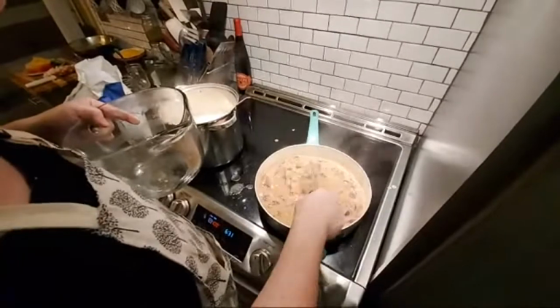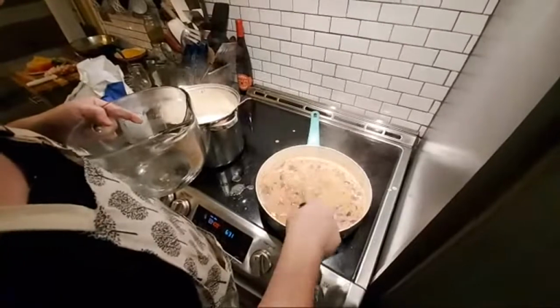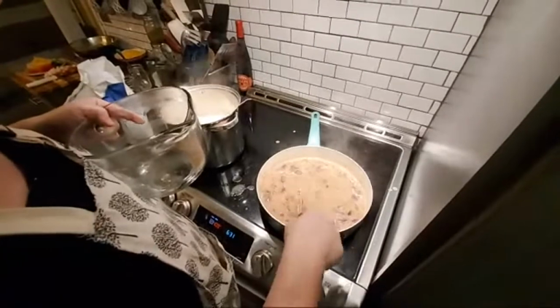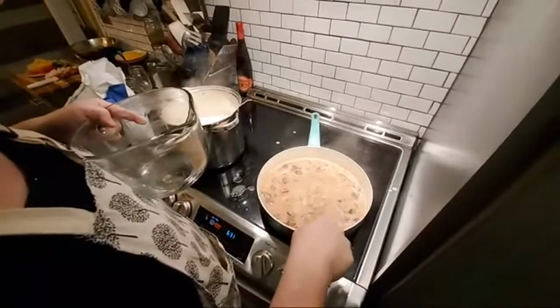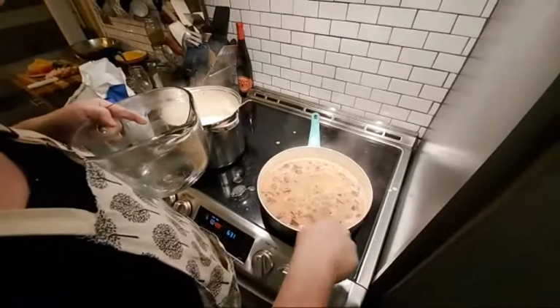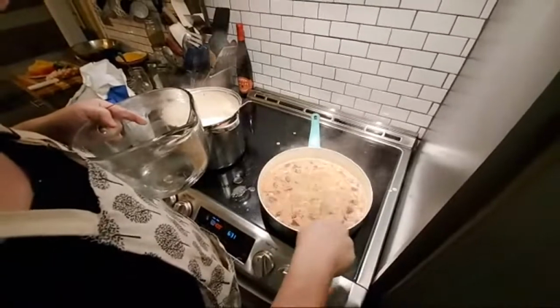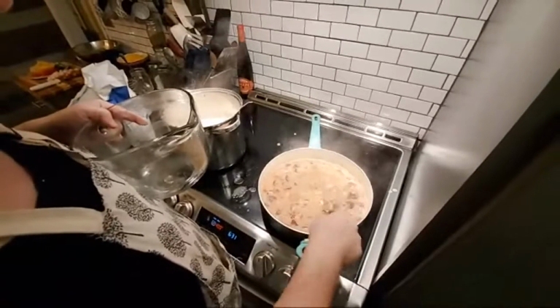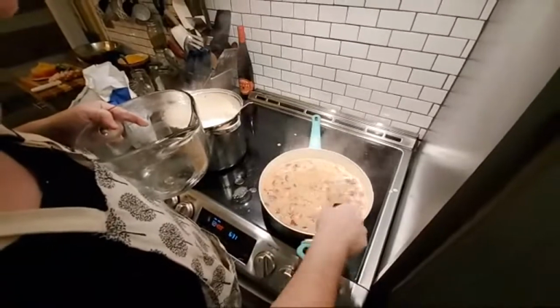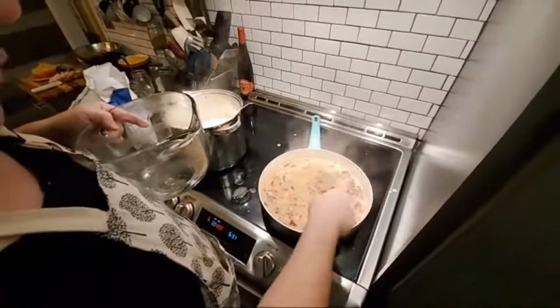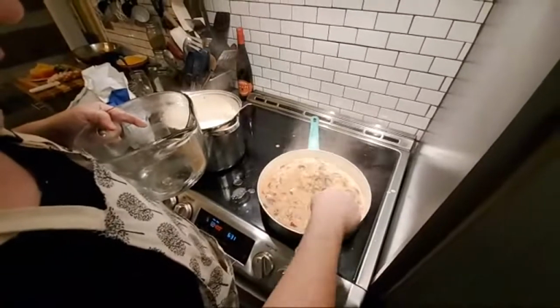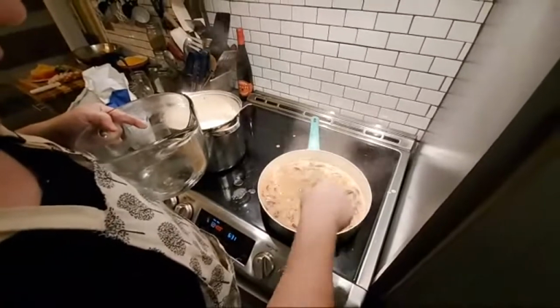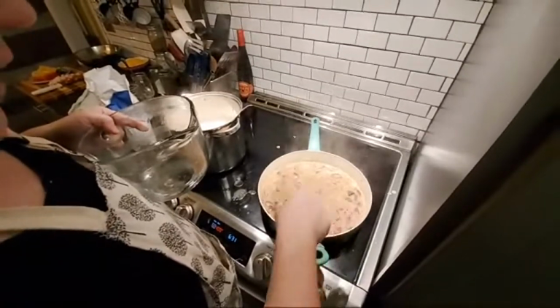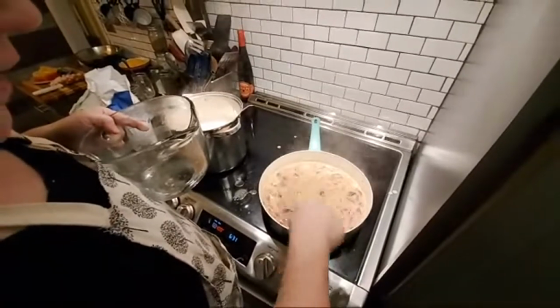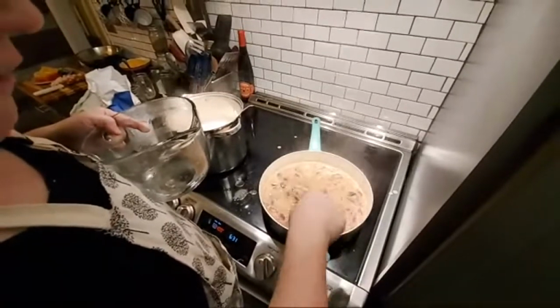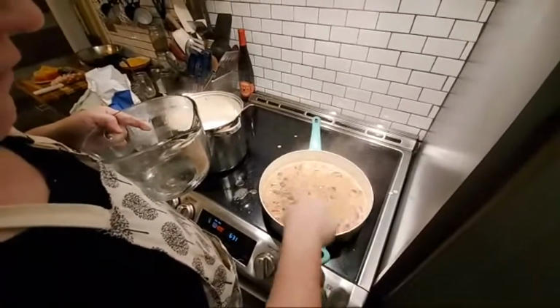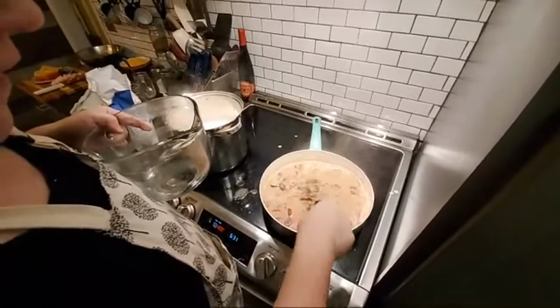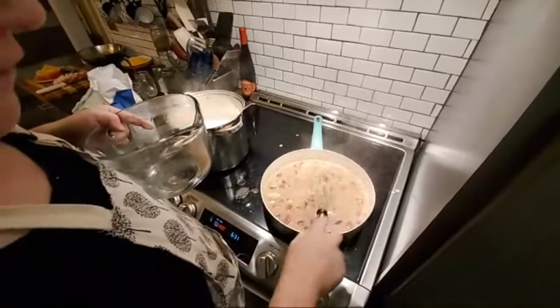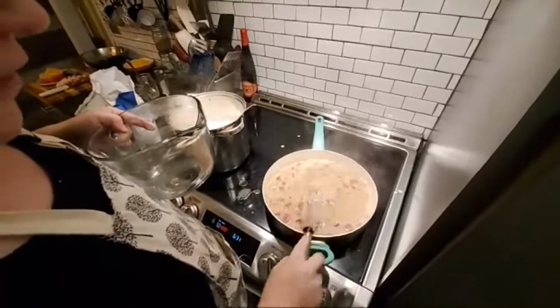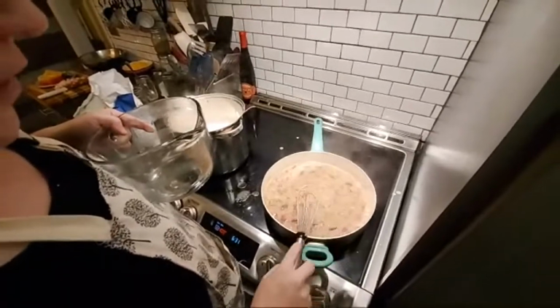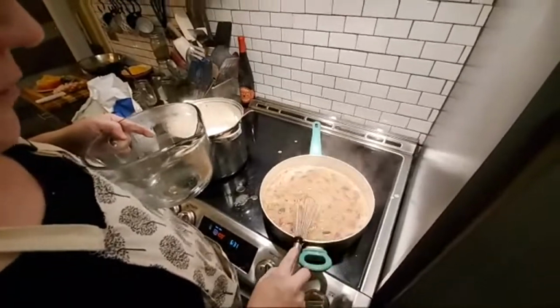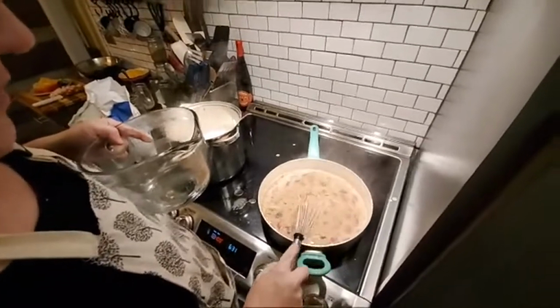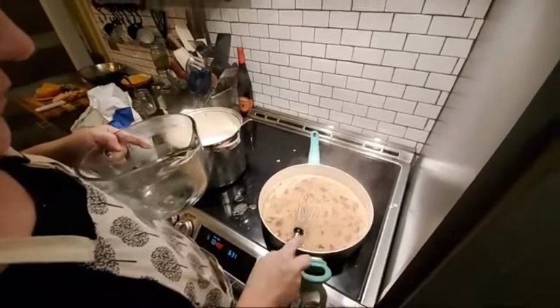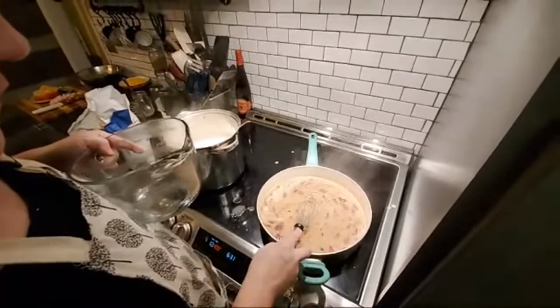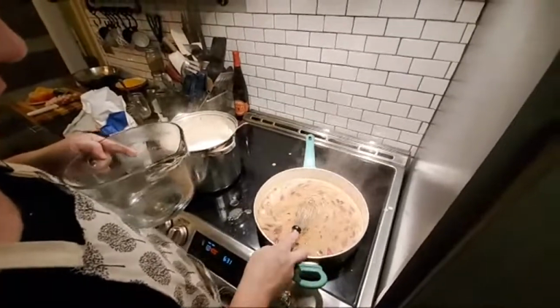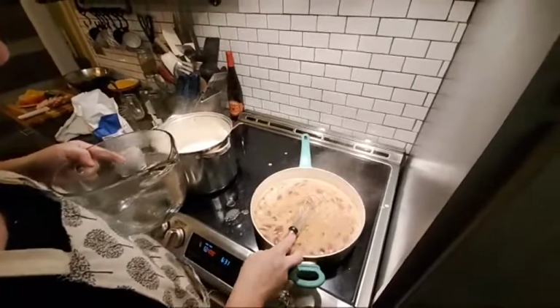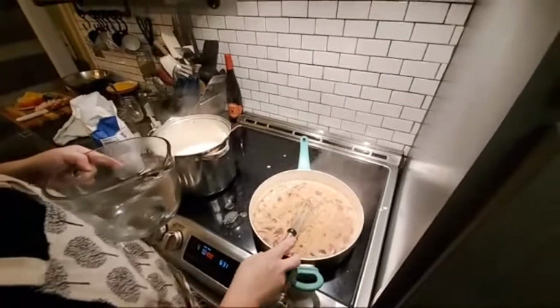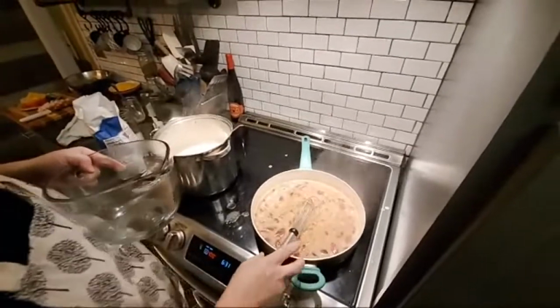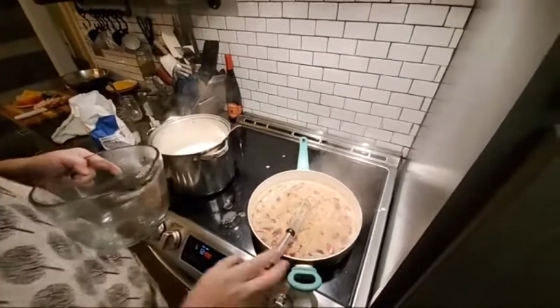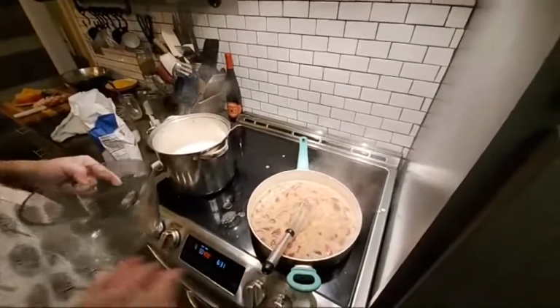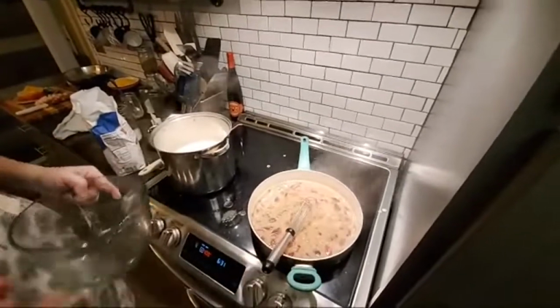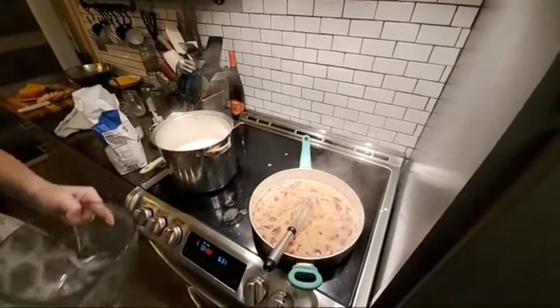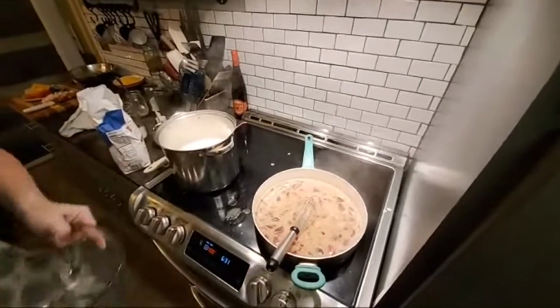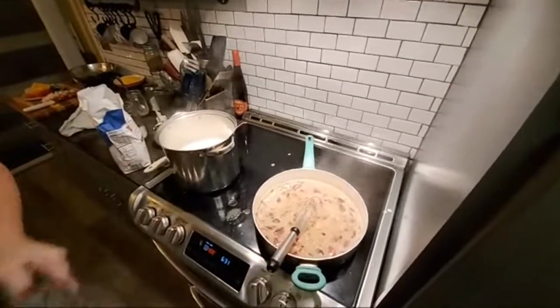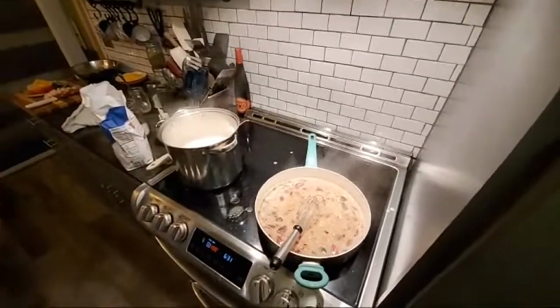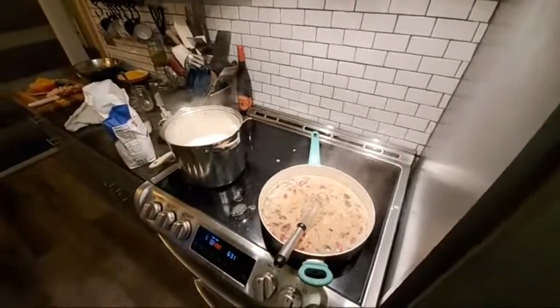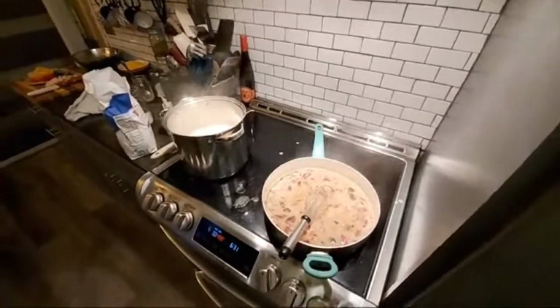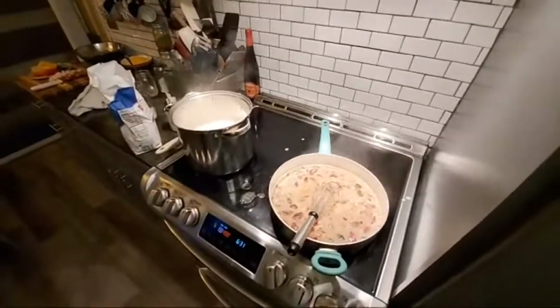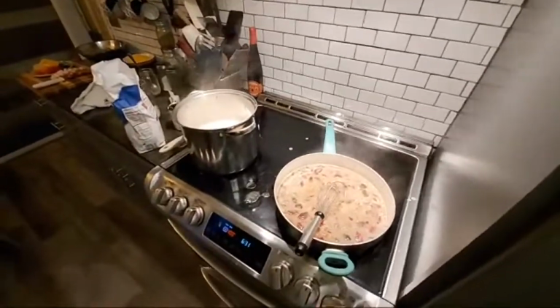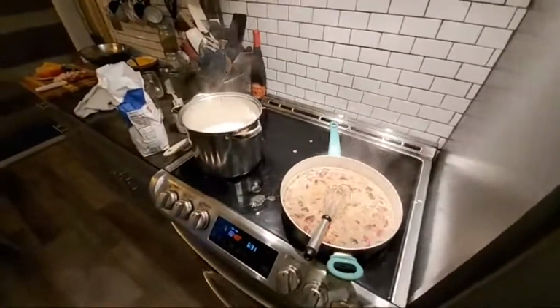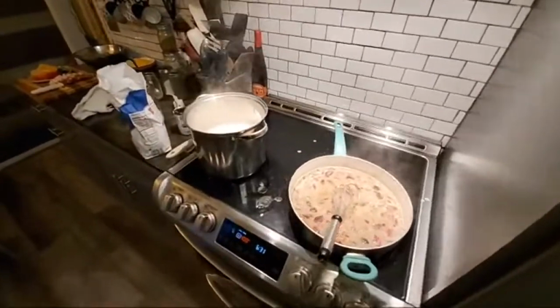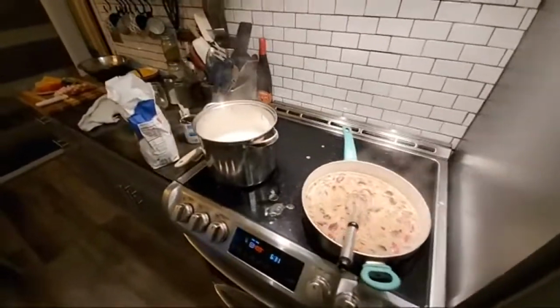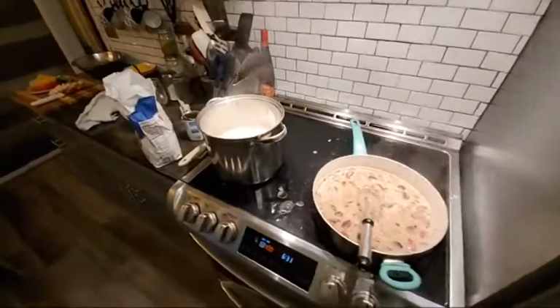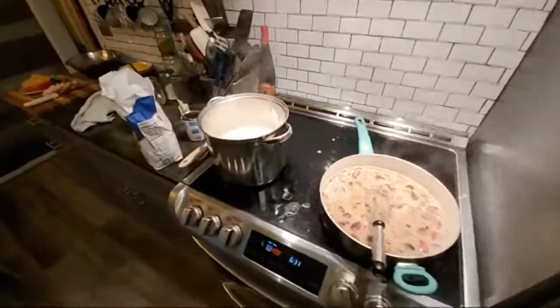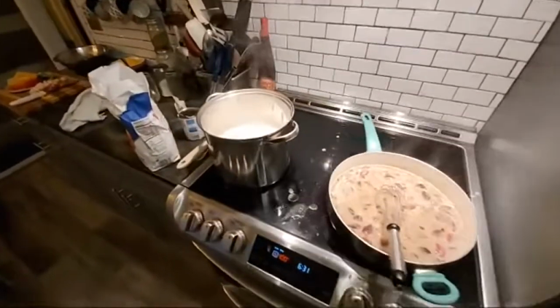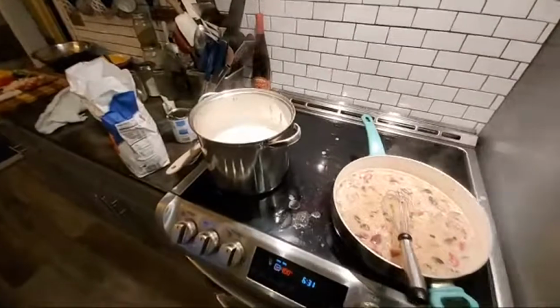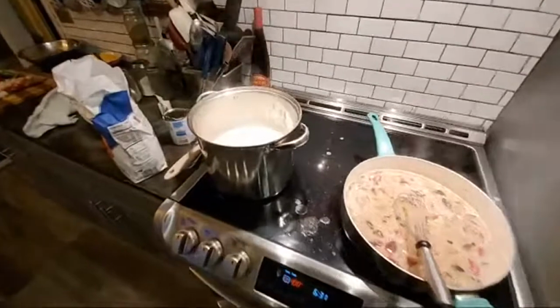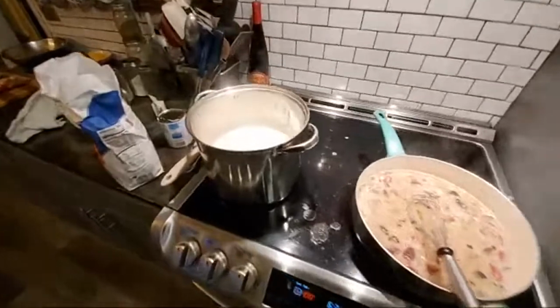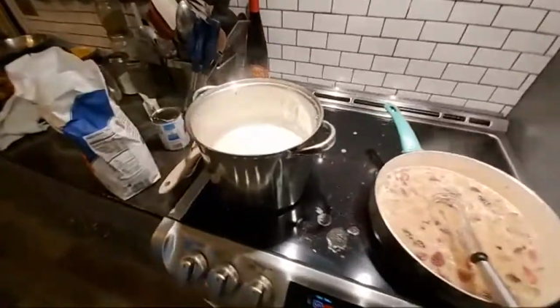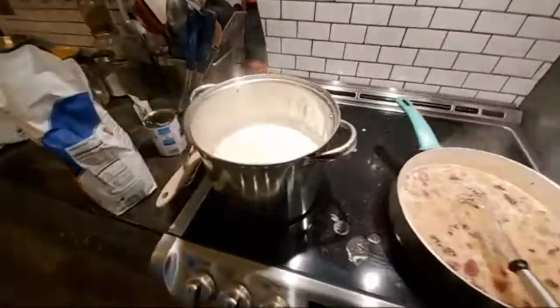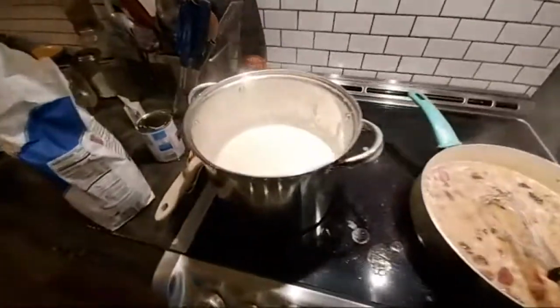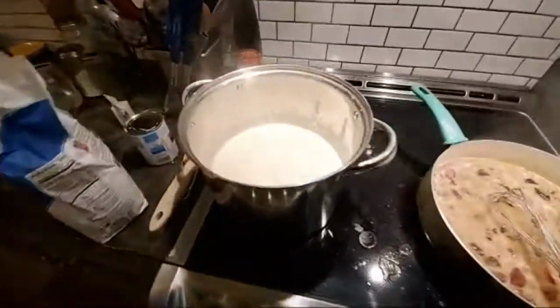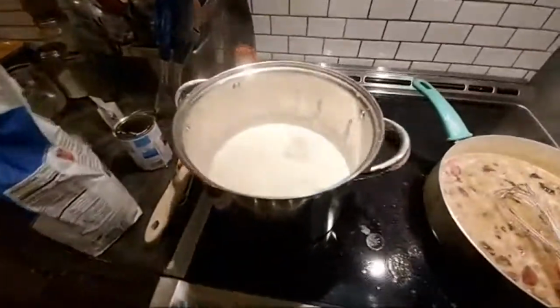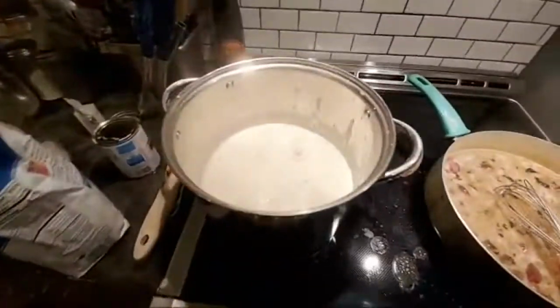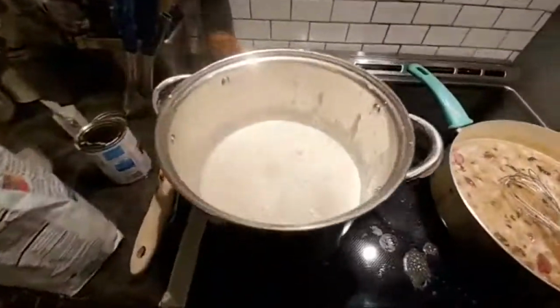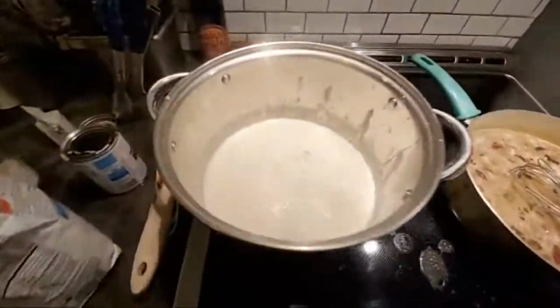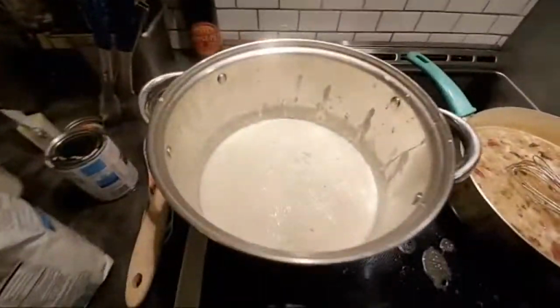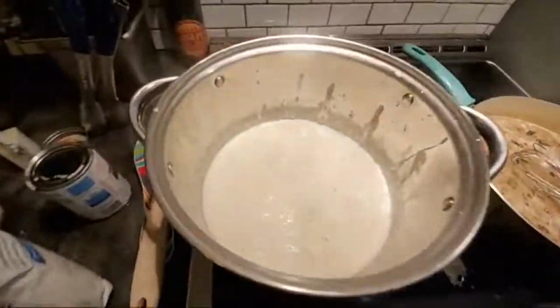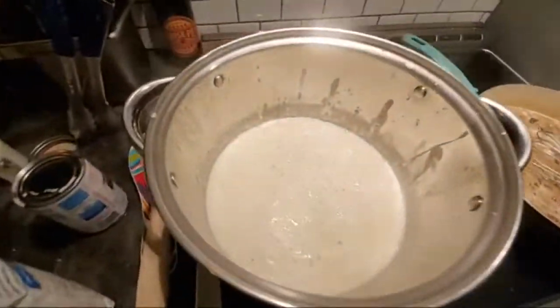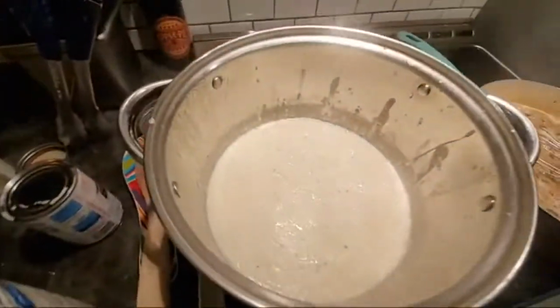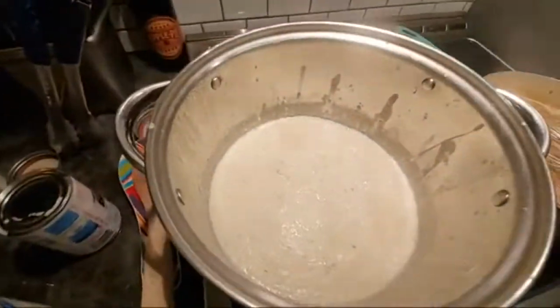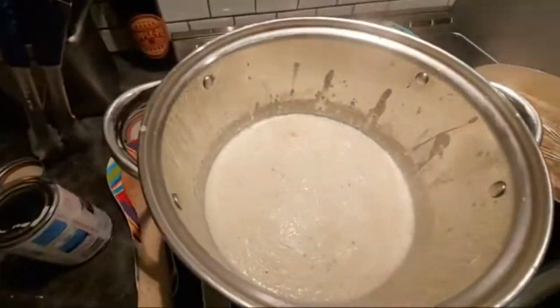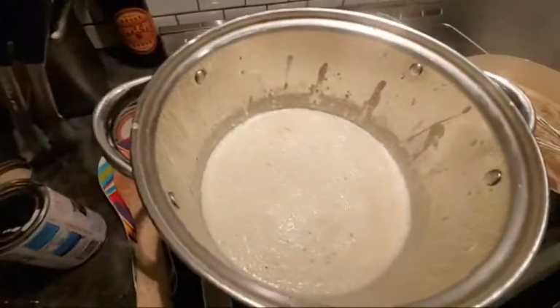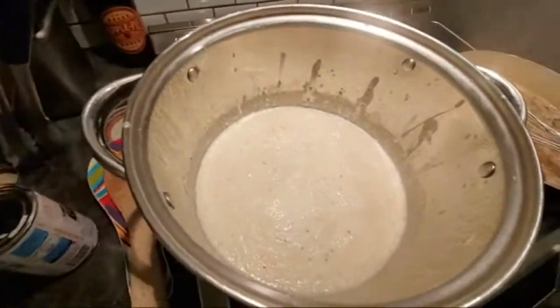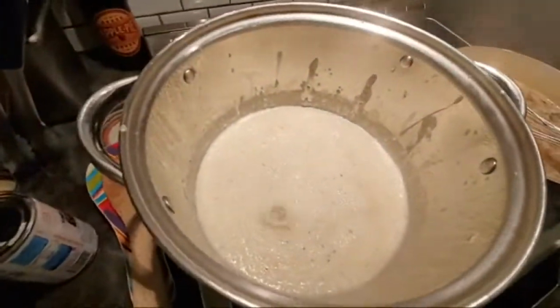That was about four and a half to five cups of liquid. If you have to add any more liquid to keep it thin, it just needs to be plain old water.